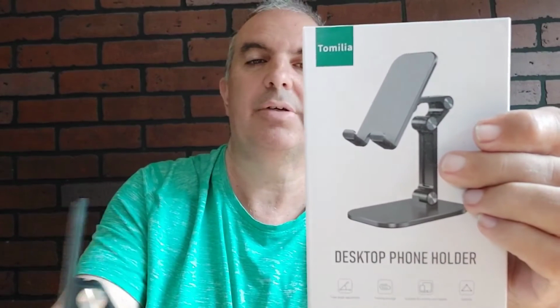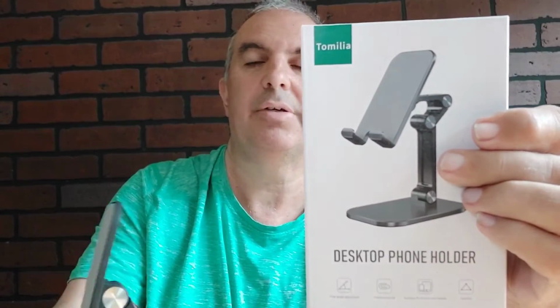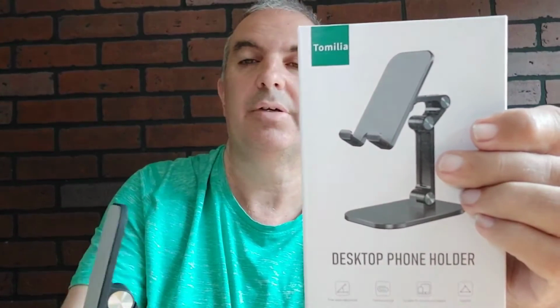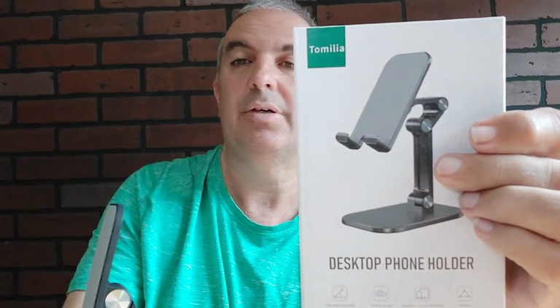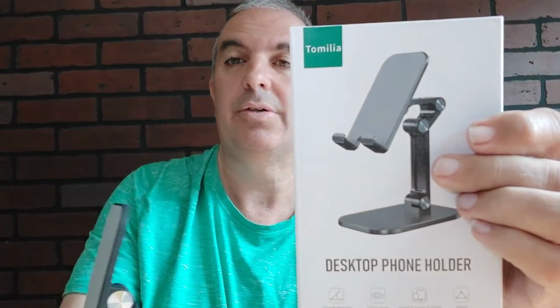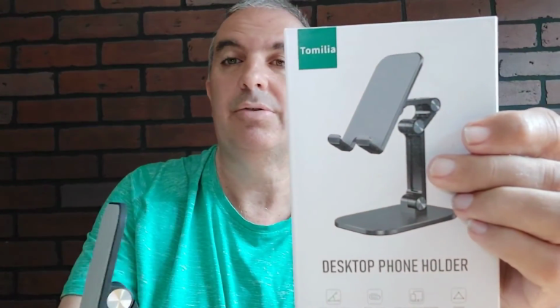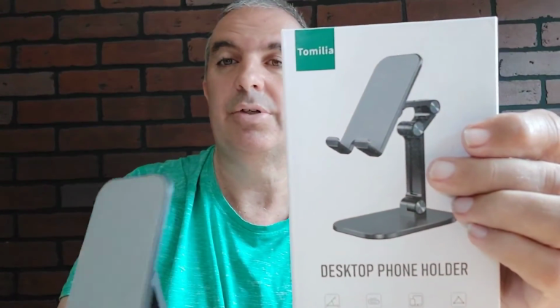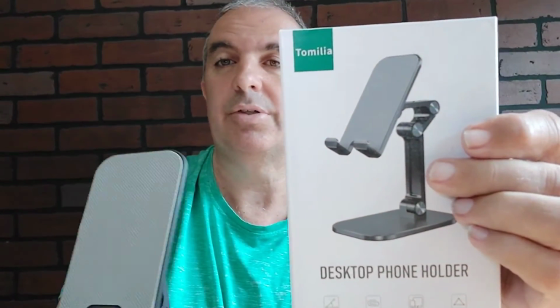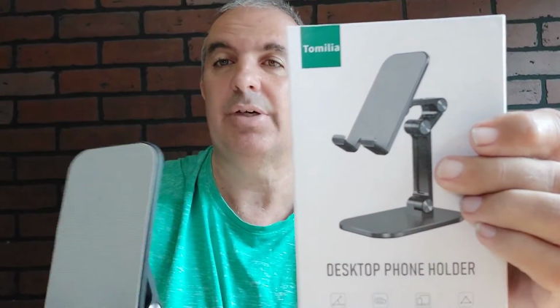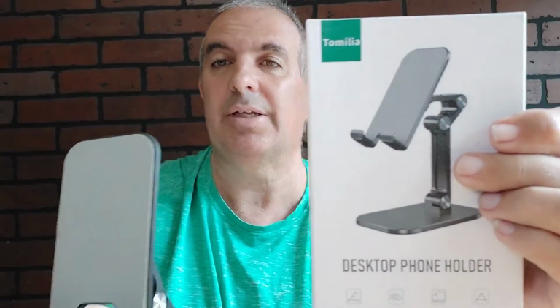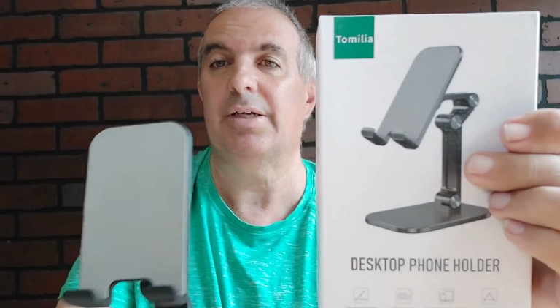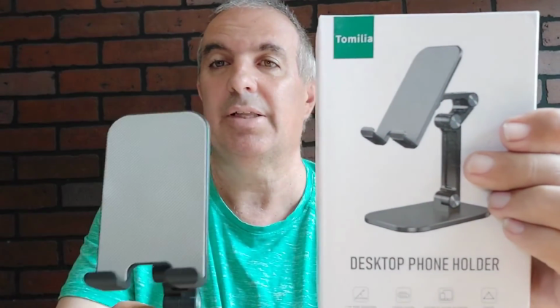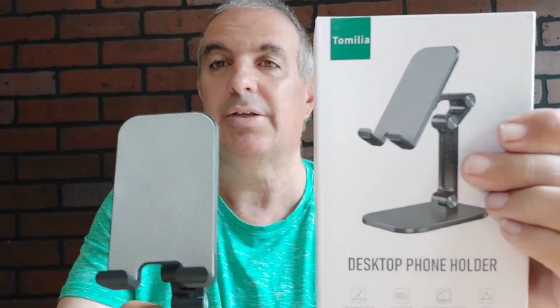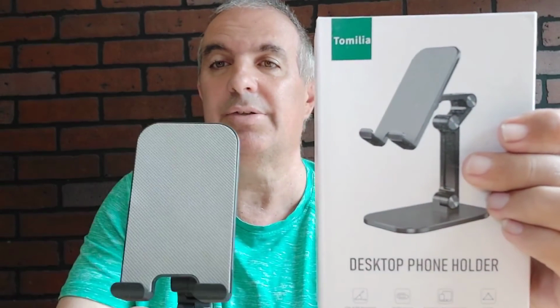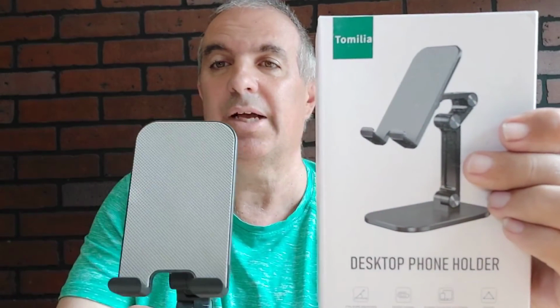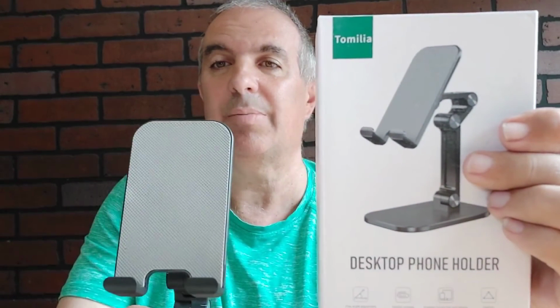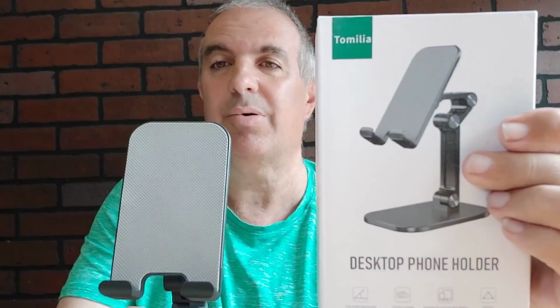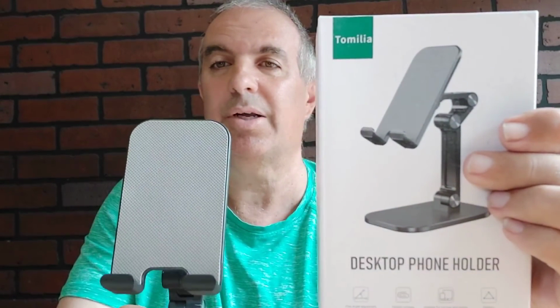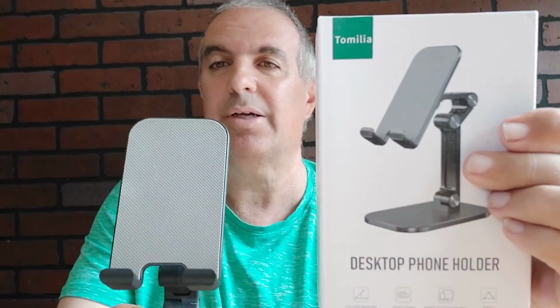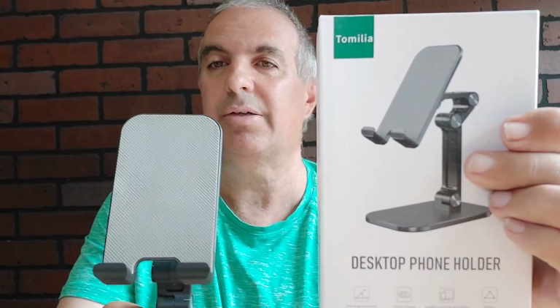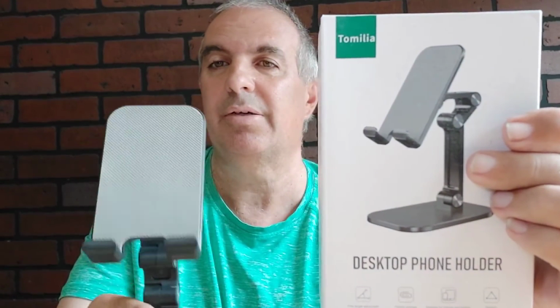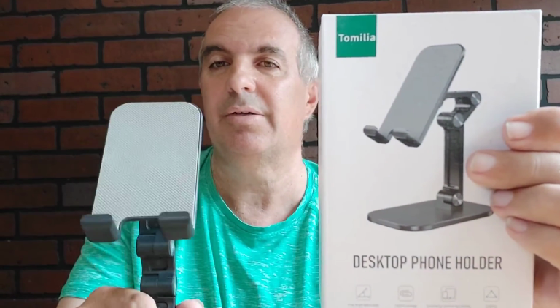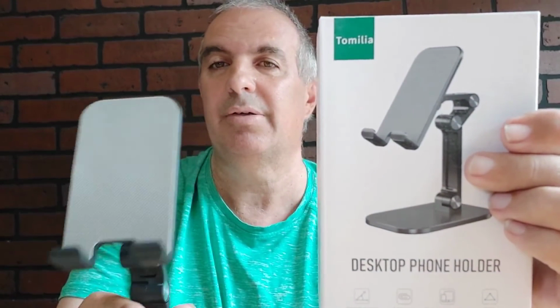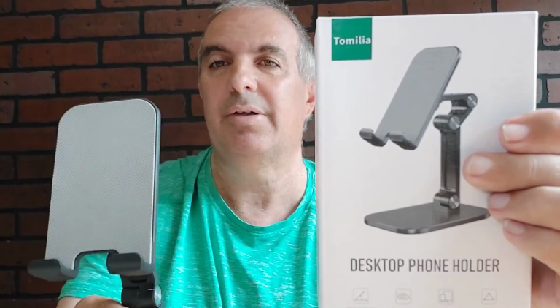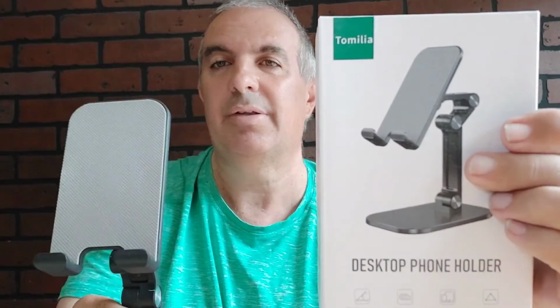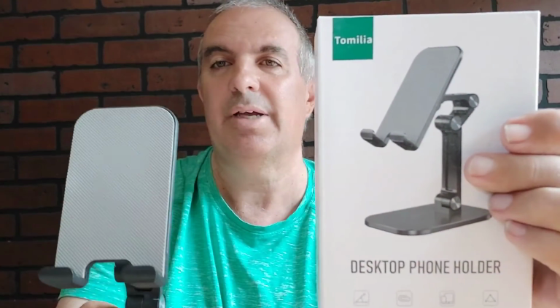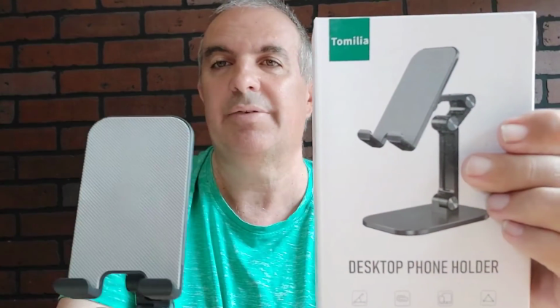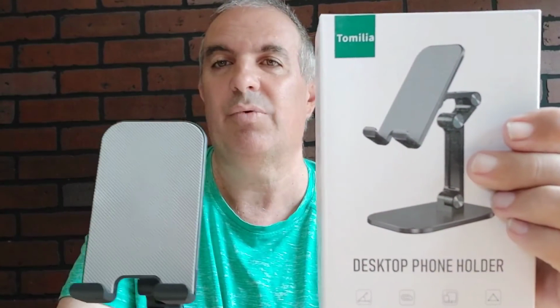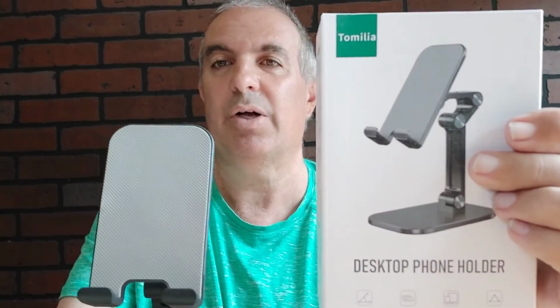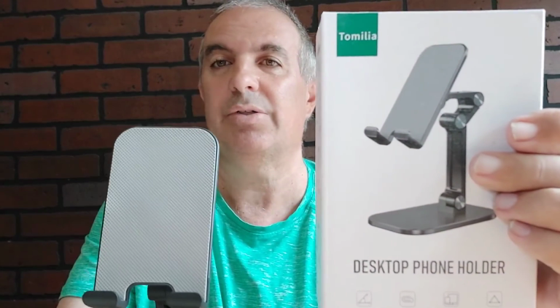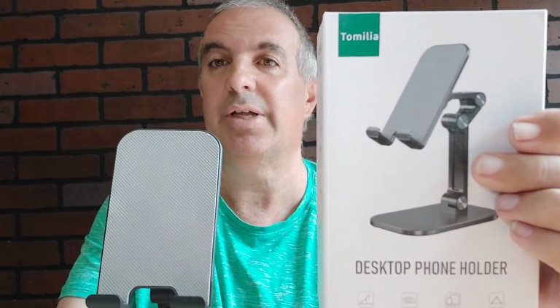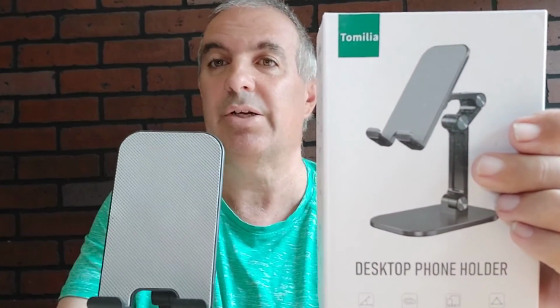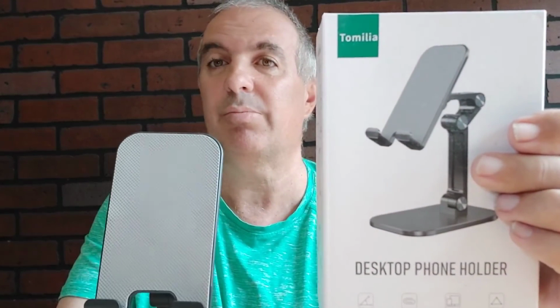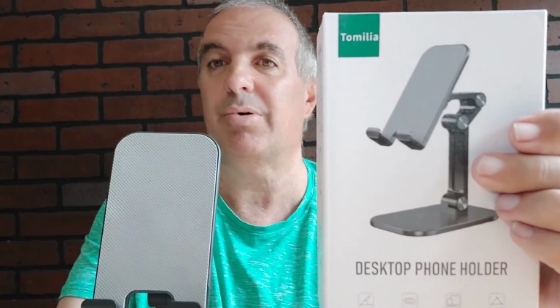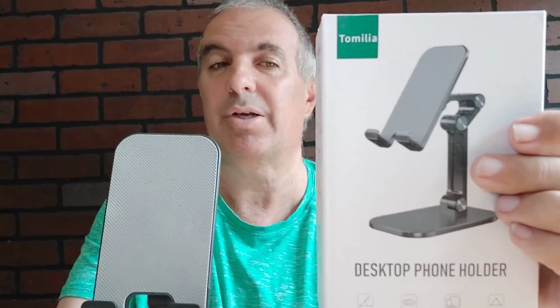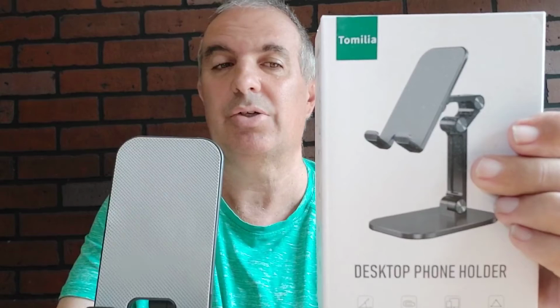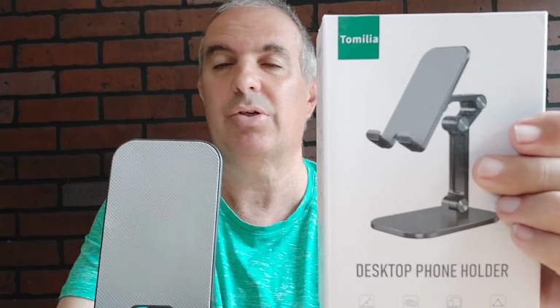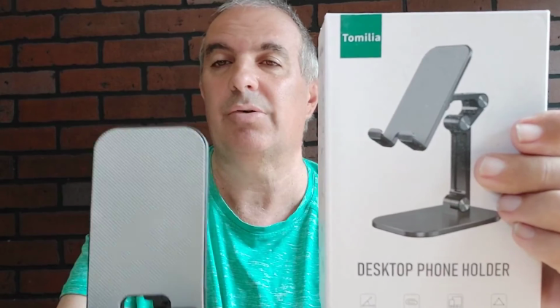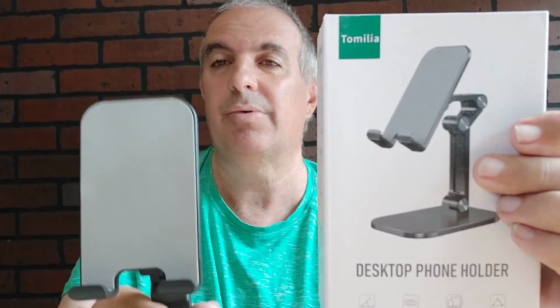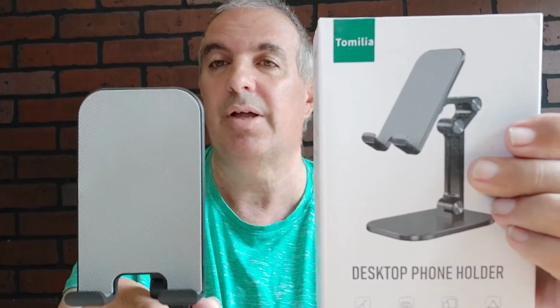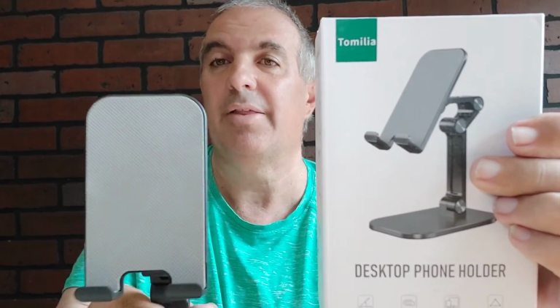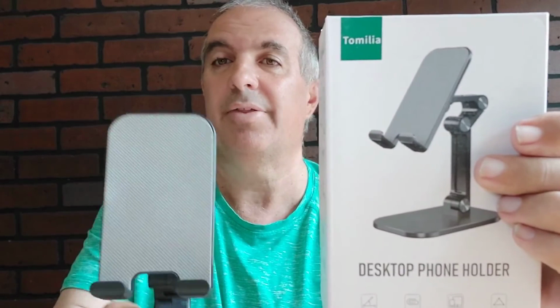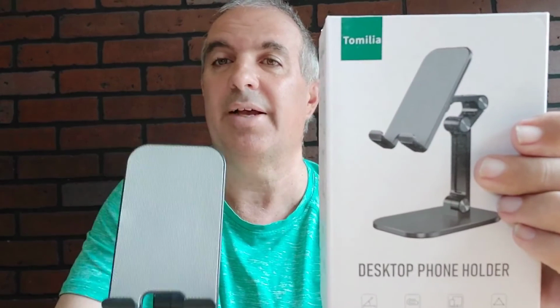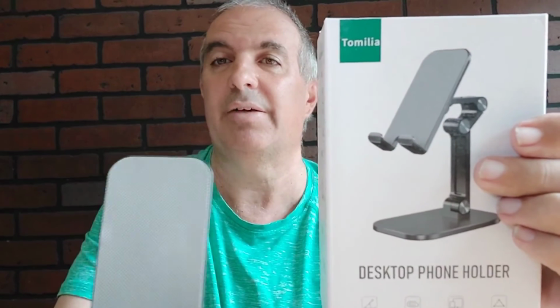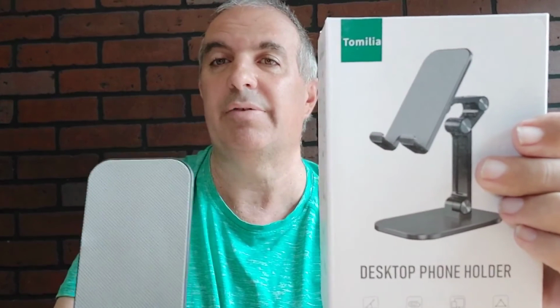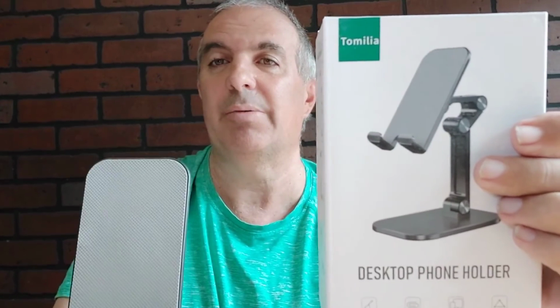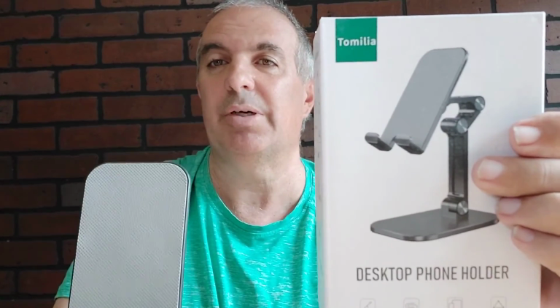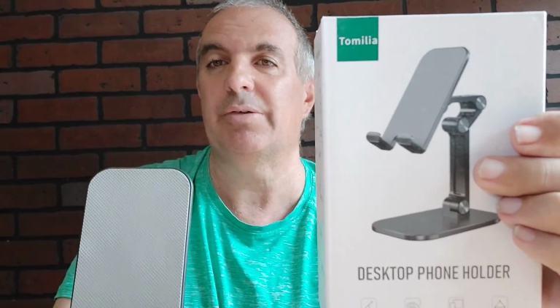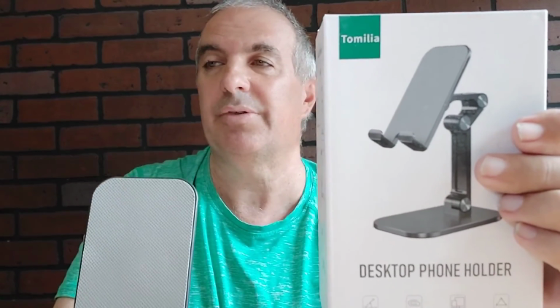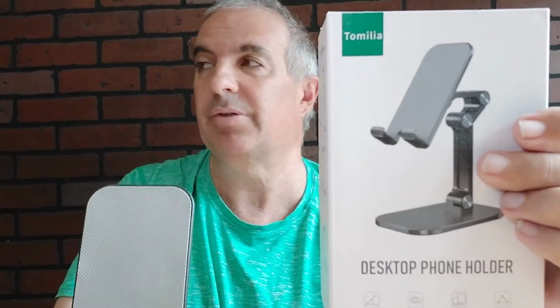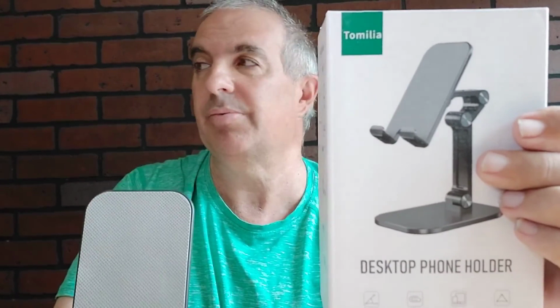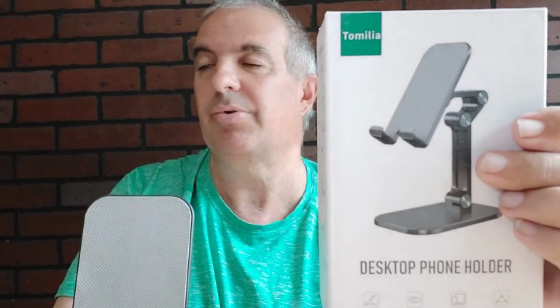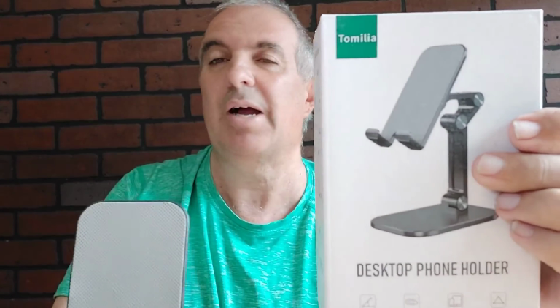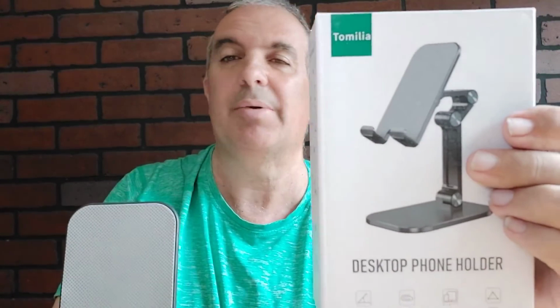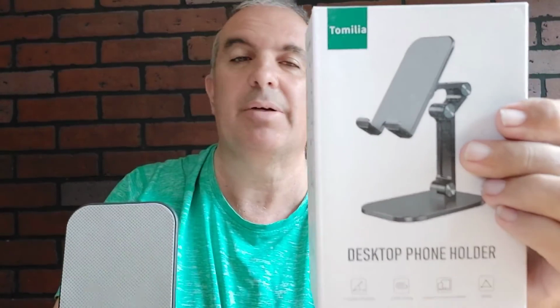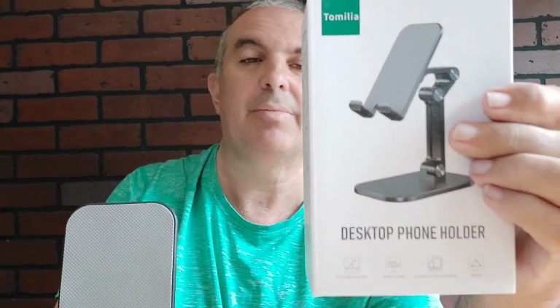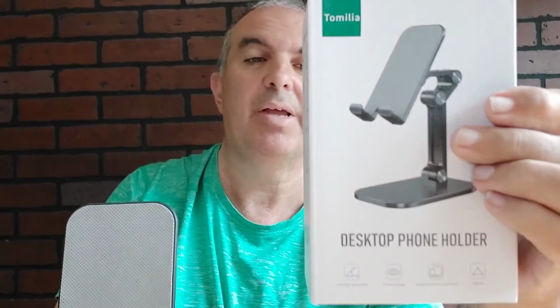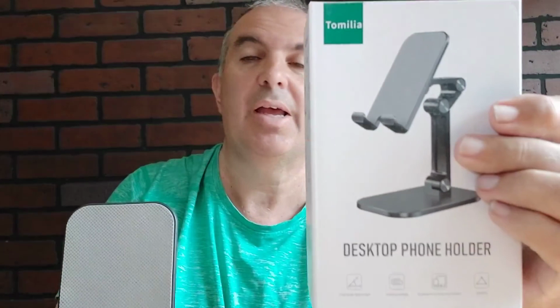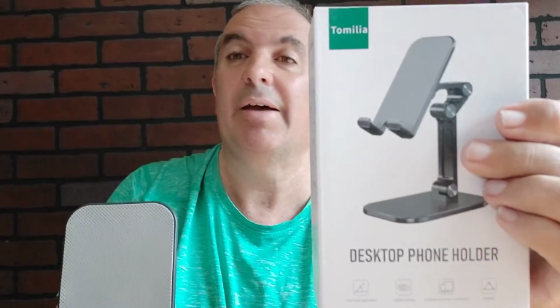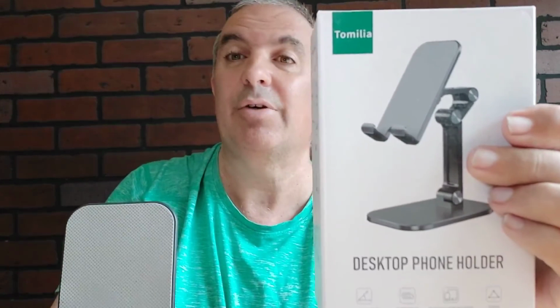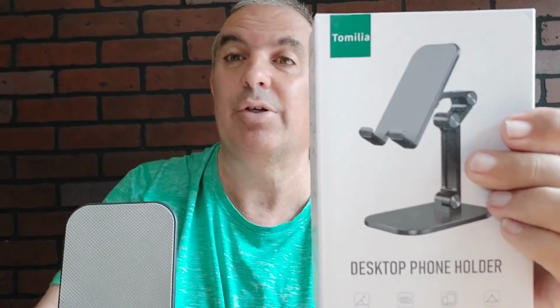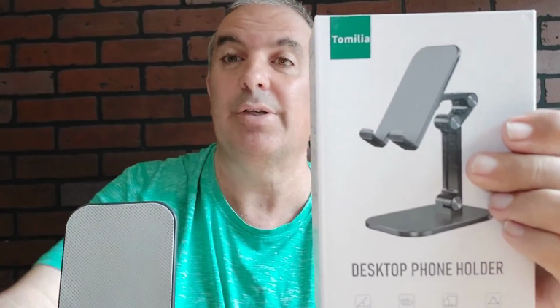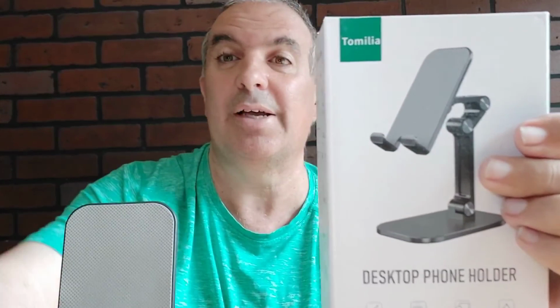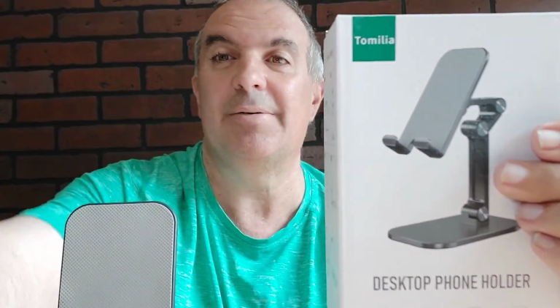Just a neat little tech product. Thanks for watching the Natural Product Show. Thank you very much for subscribing. Have a good day.